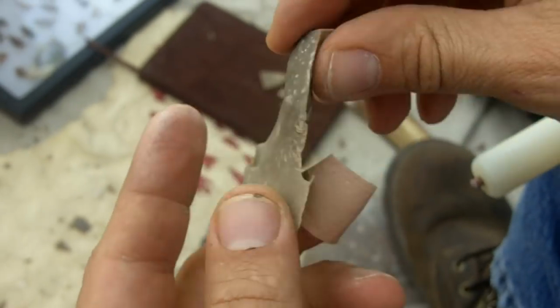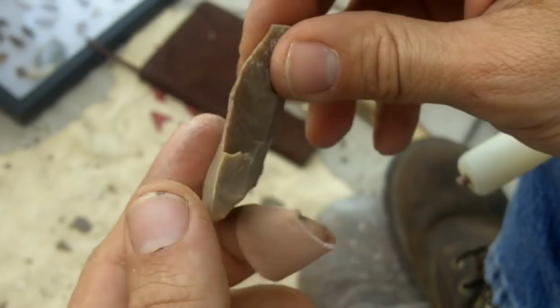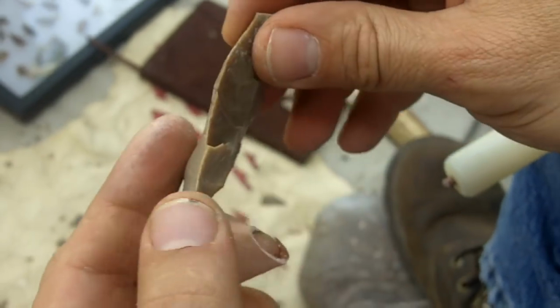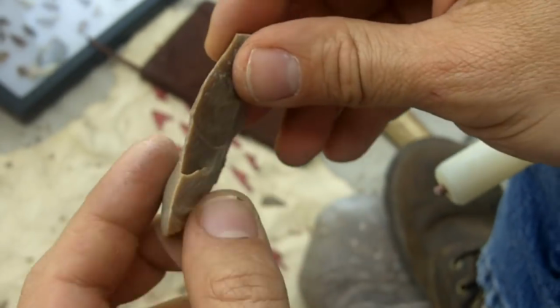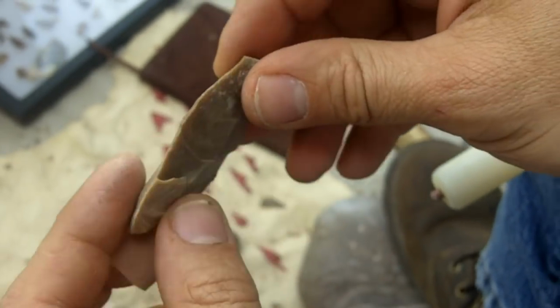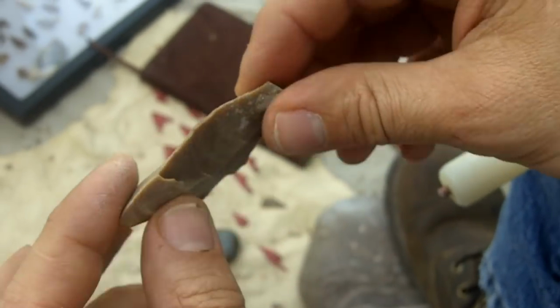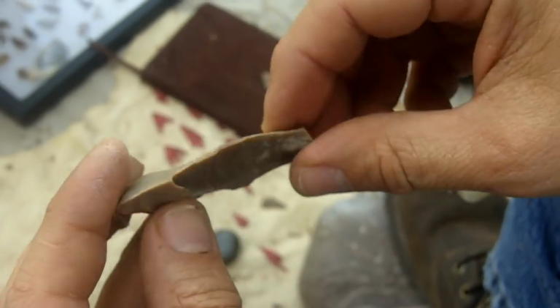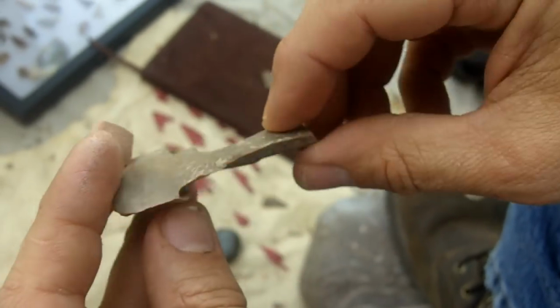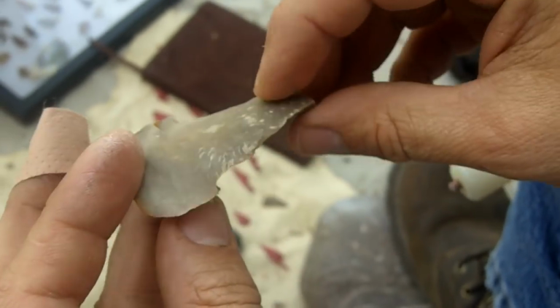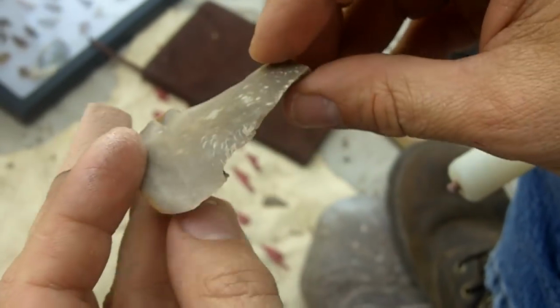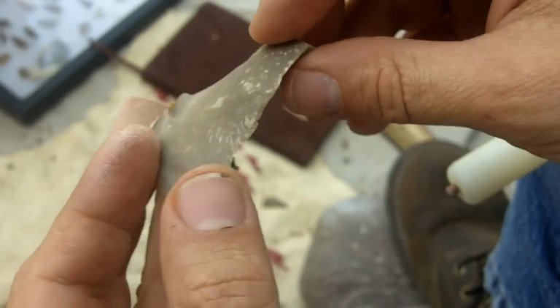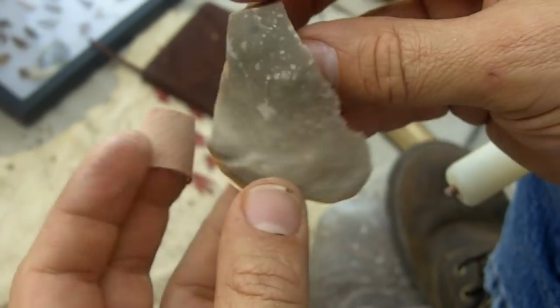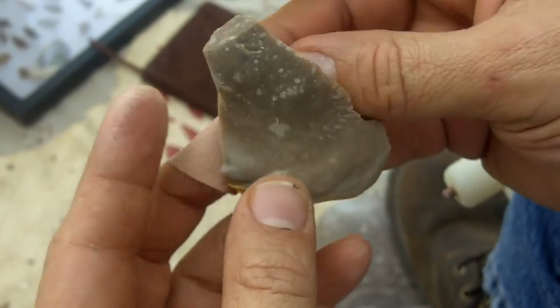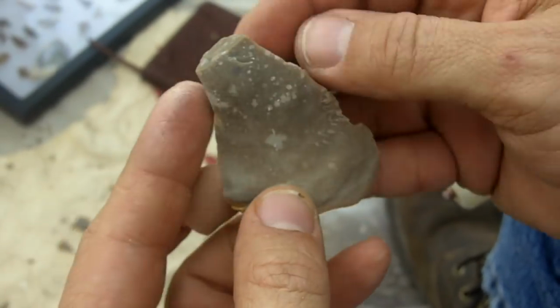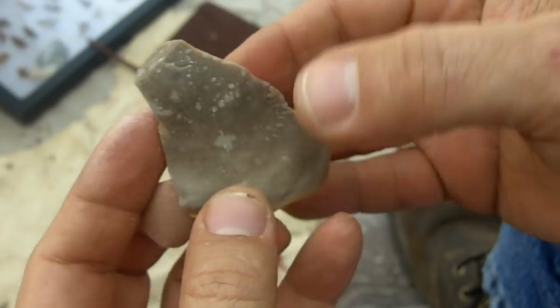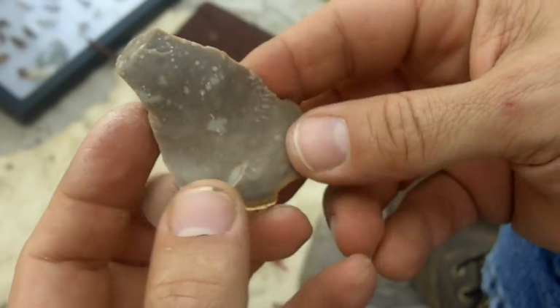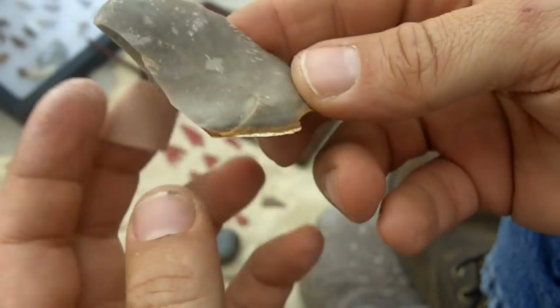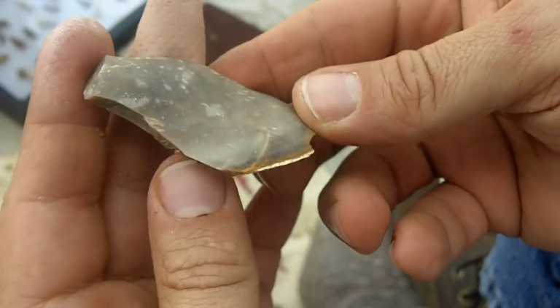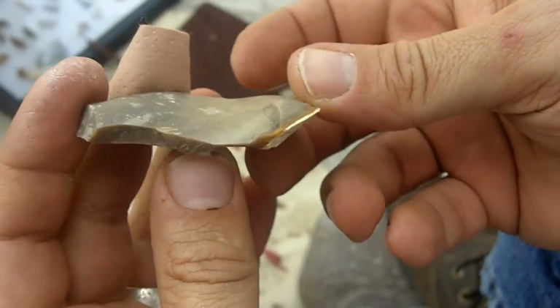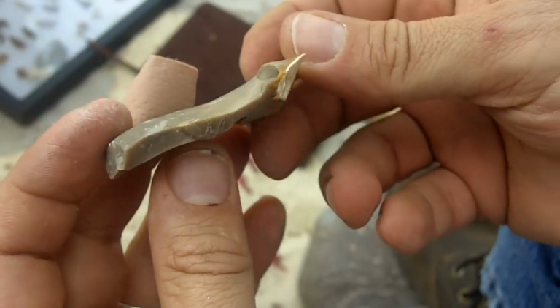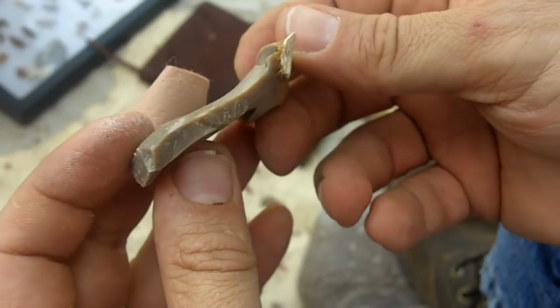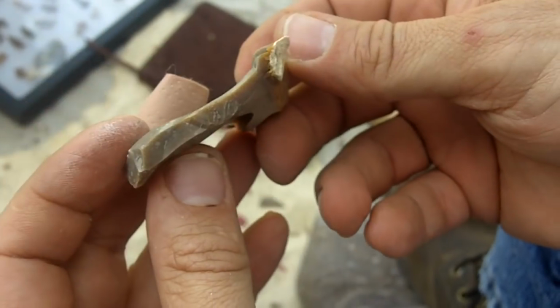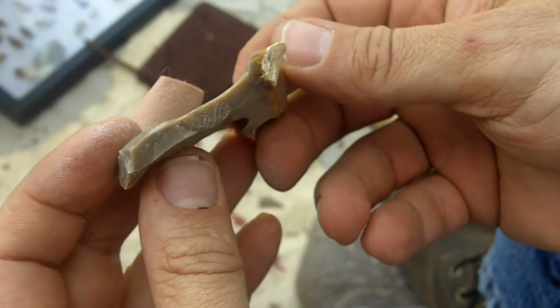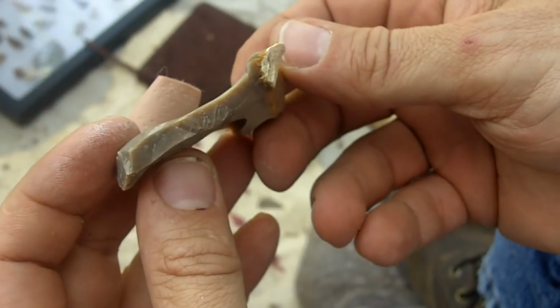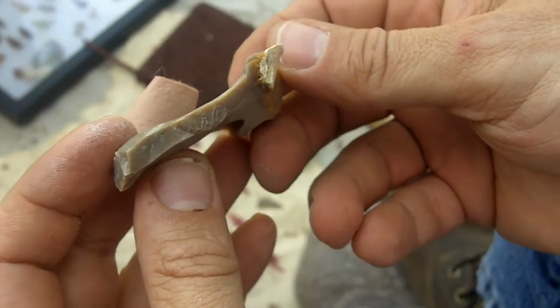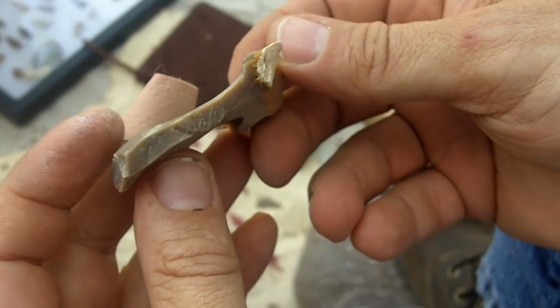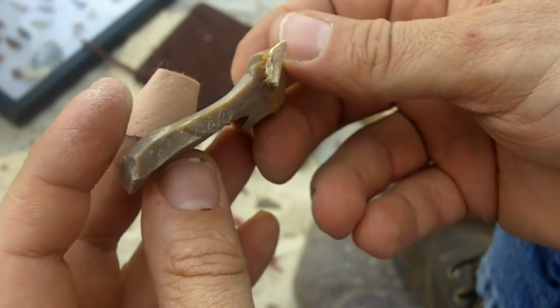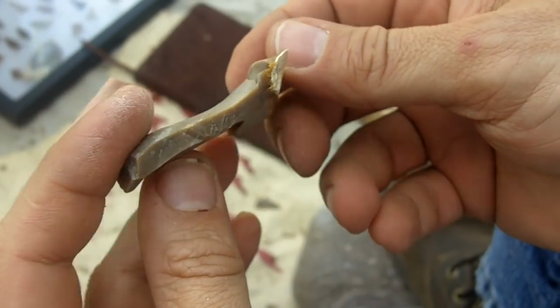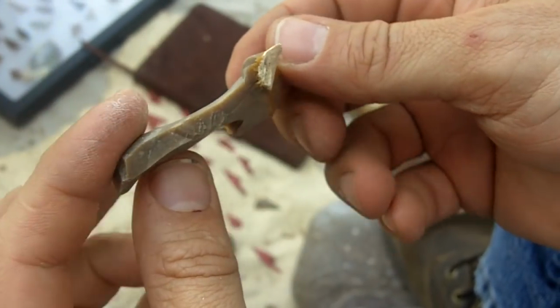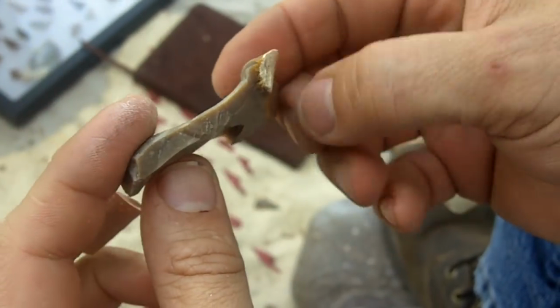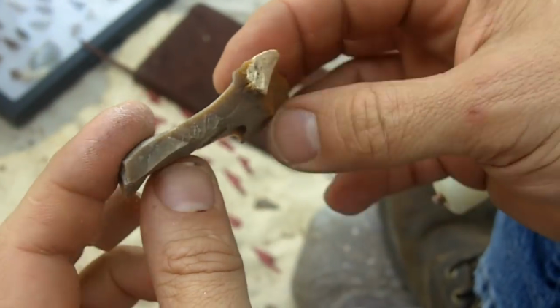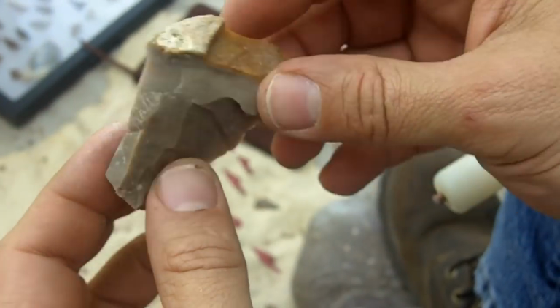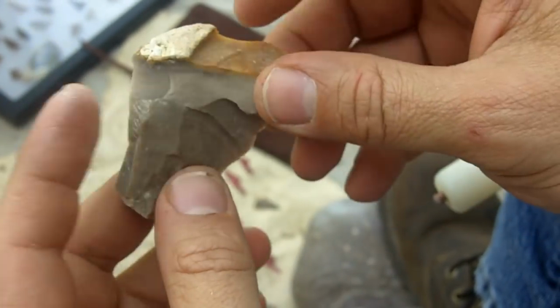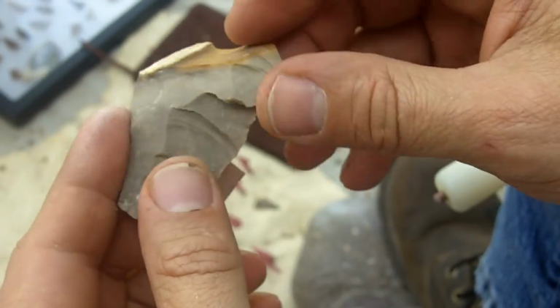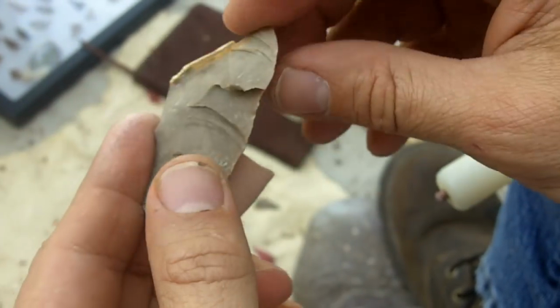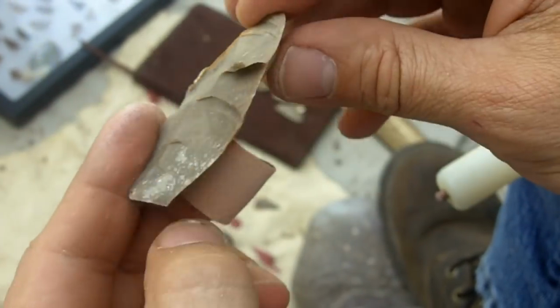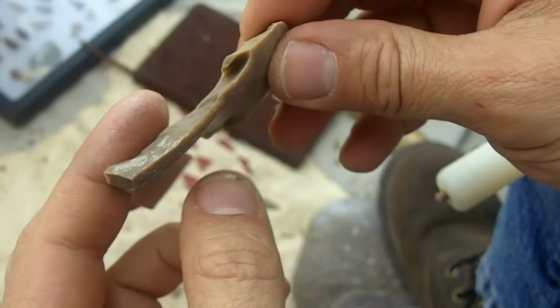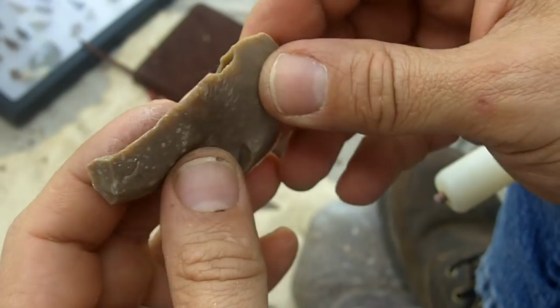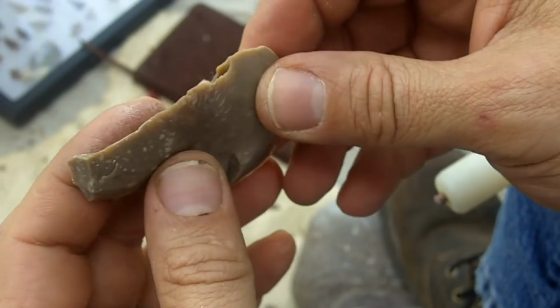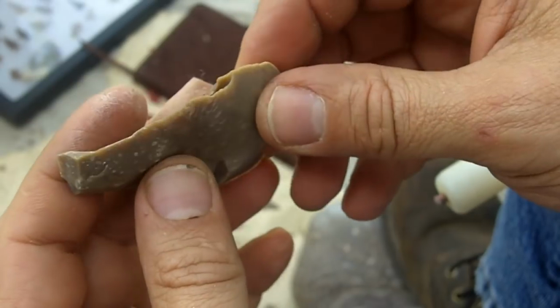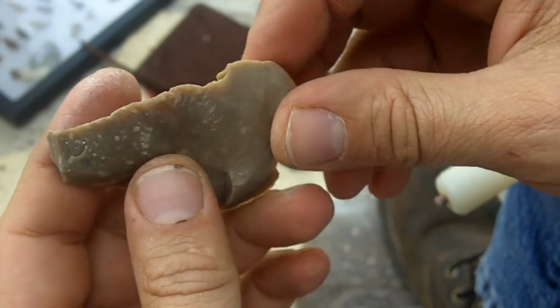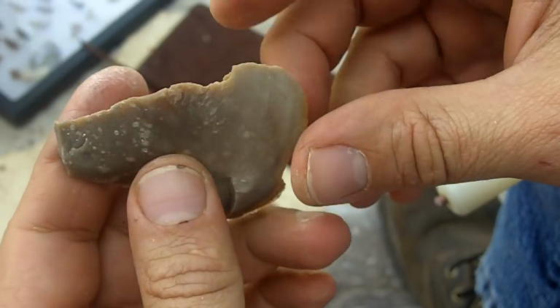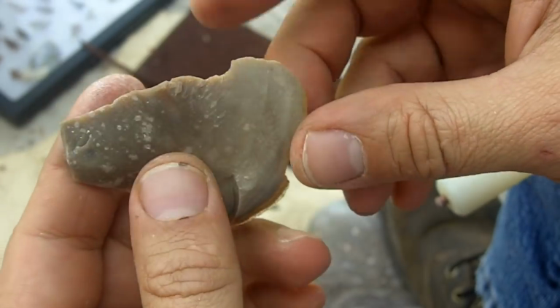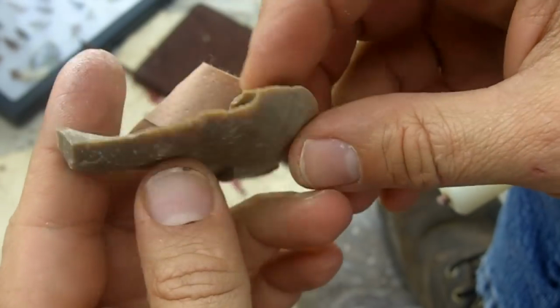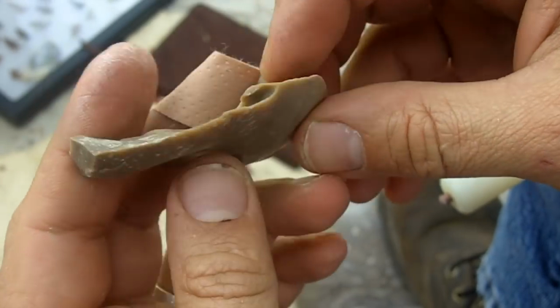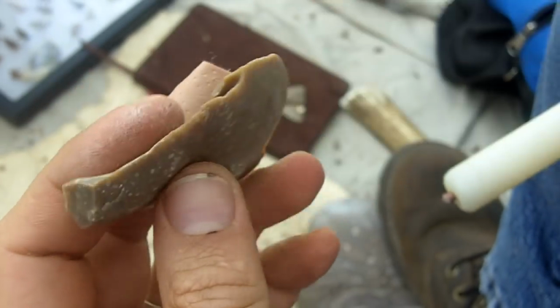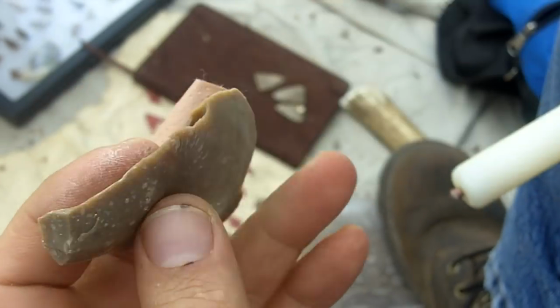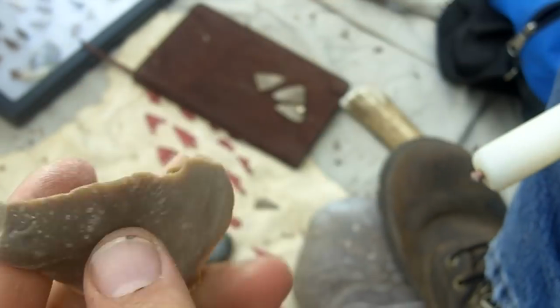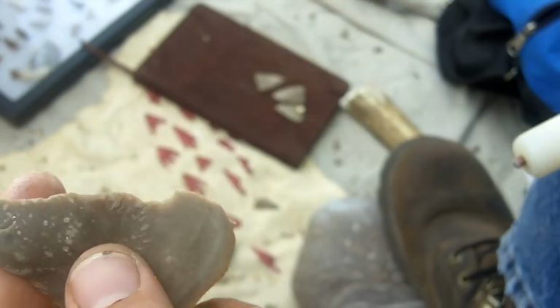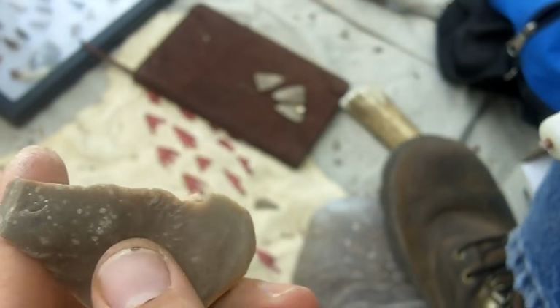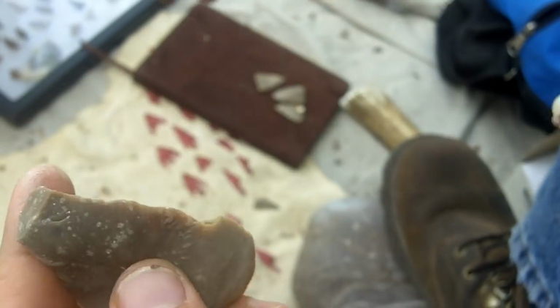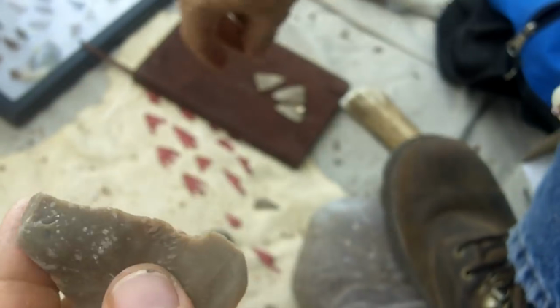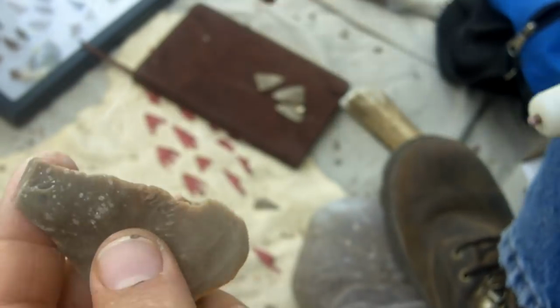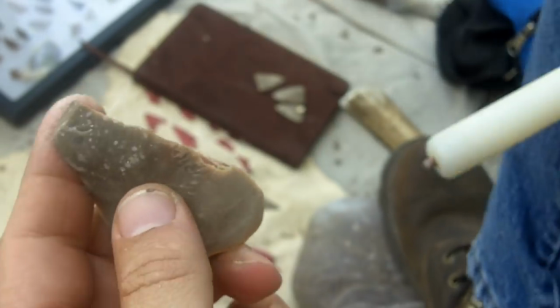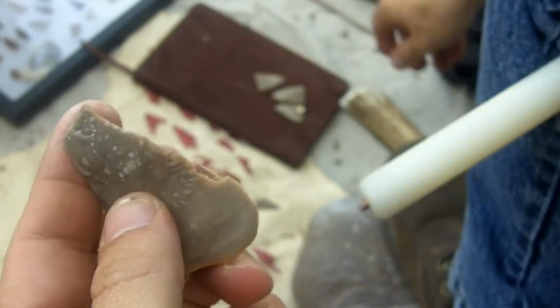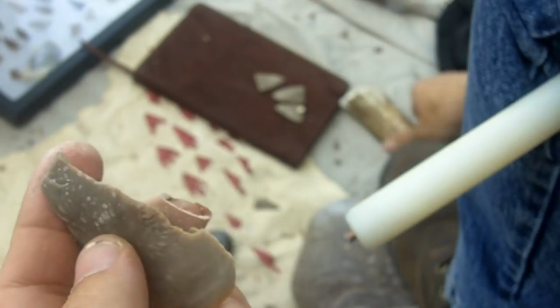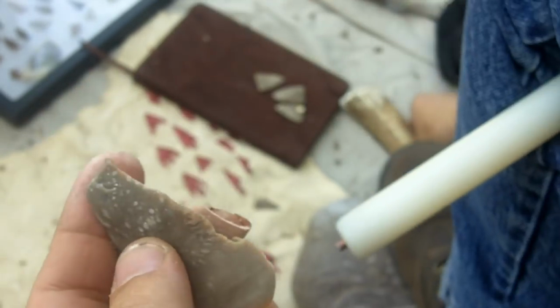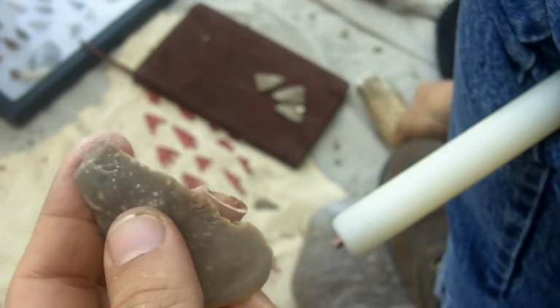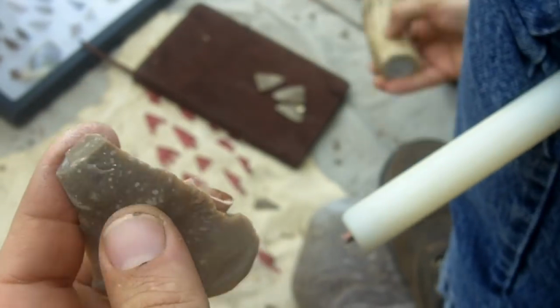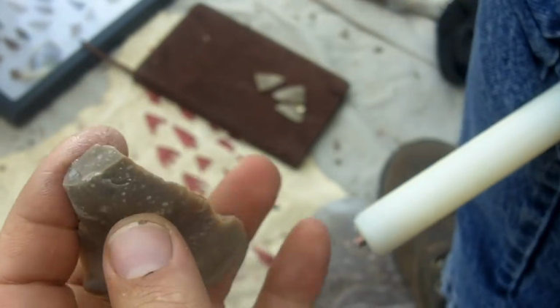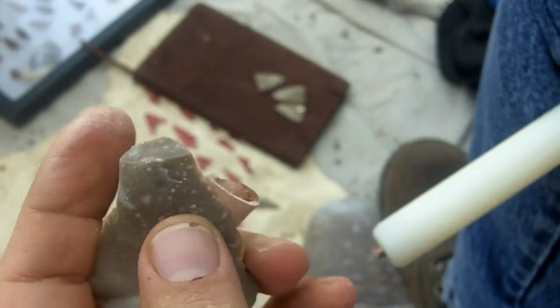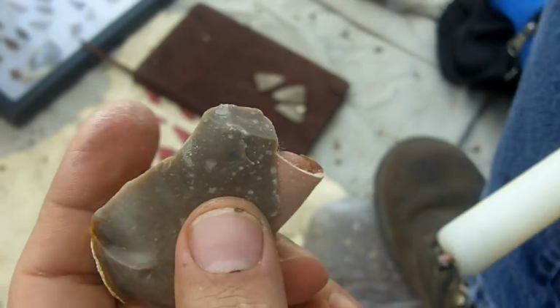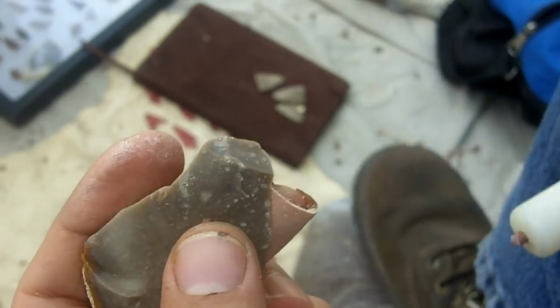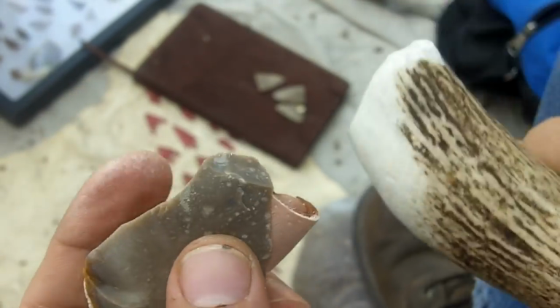I'm kind of picking the worst ones here. That one's got a lot of wave in it and stuff. Let's see what we can do with this one.